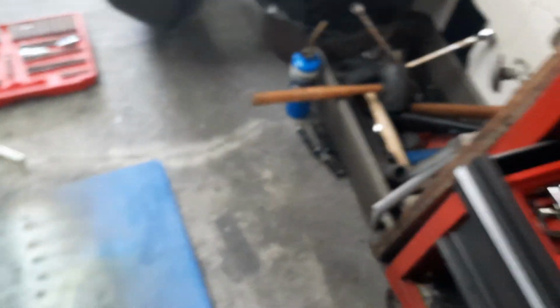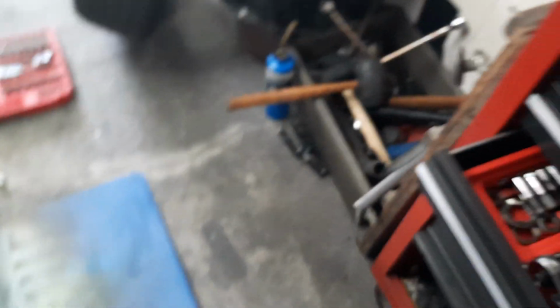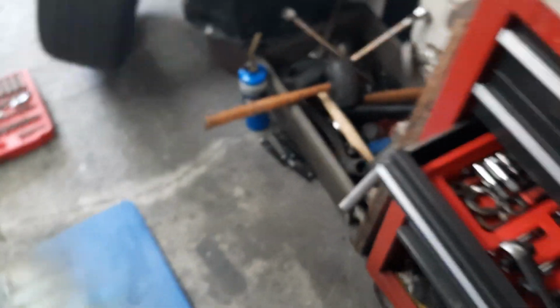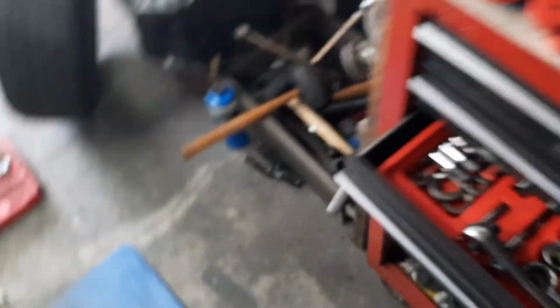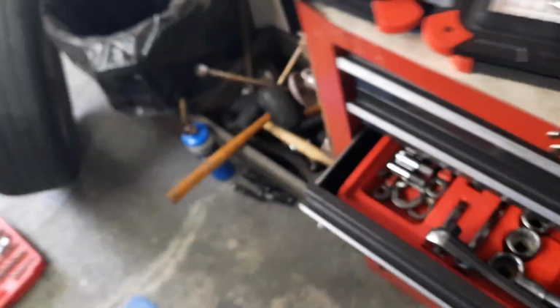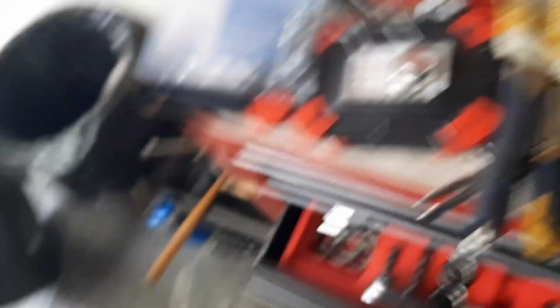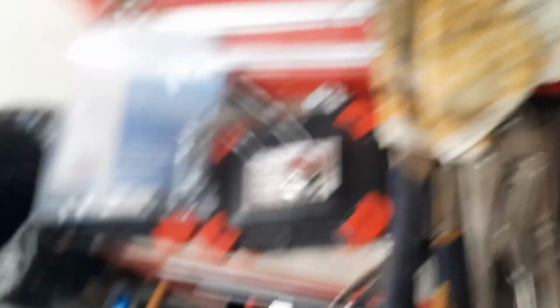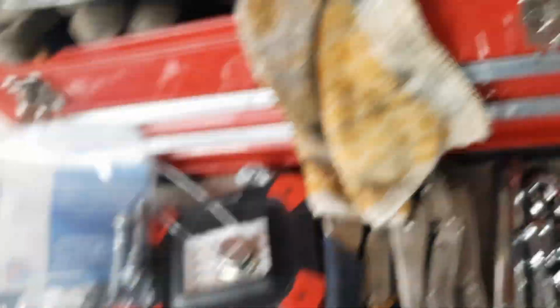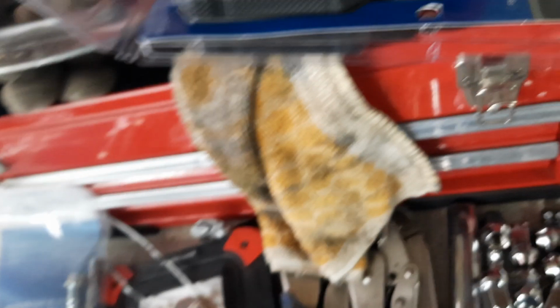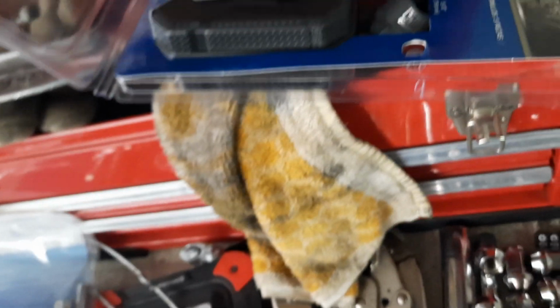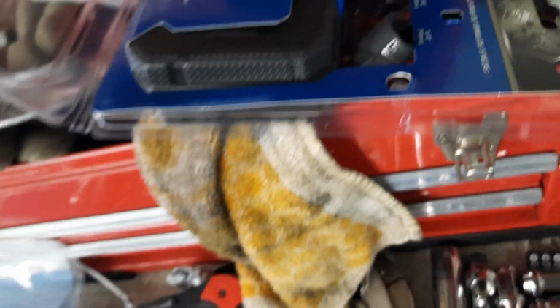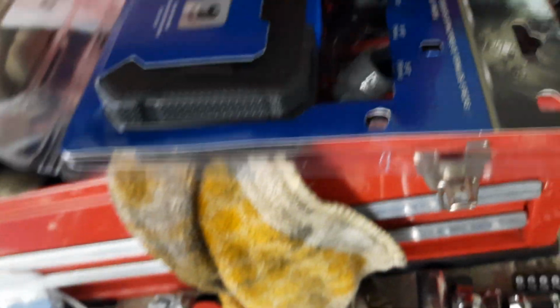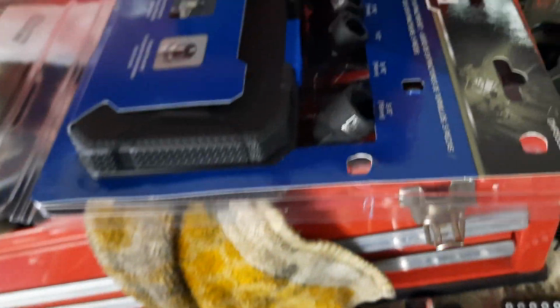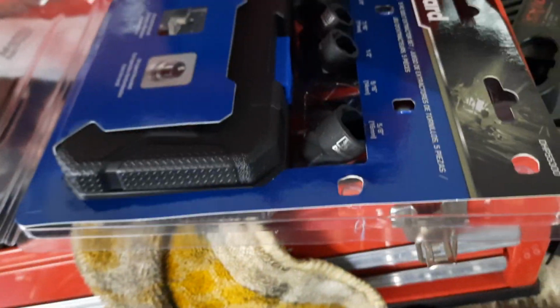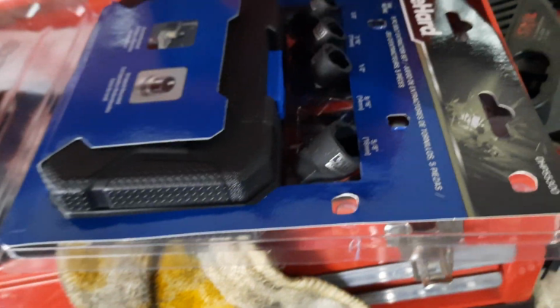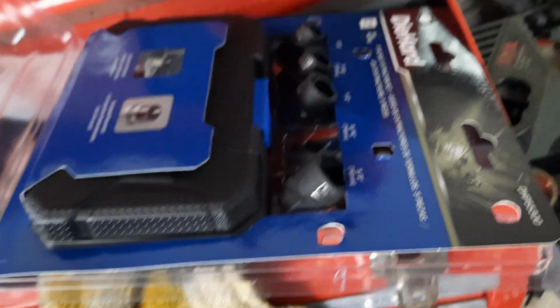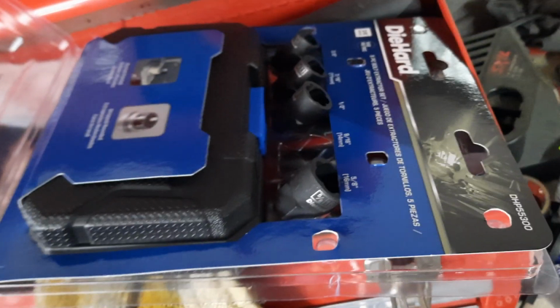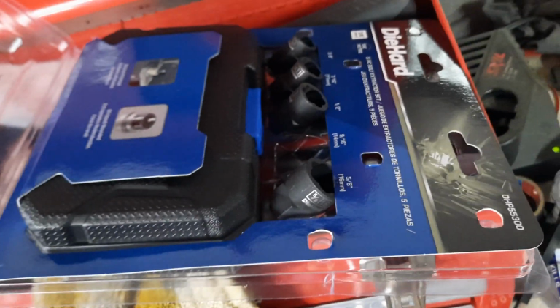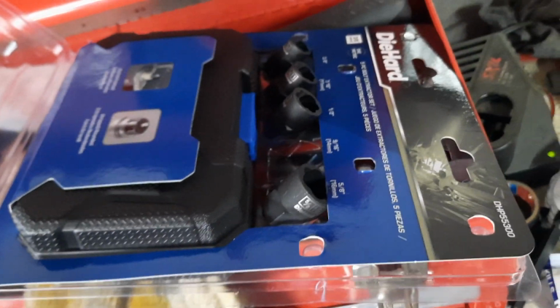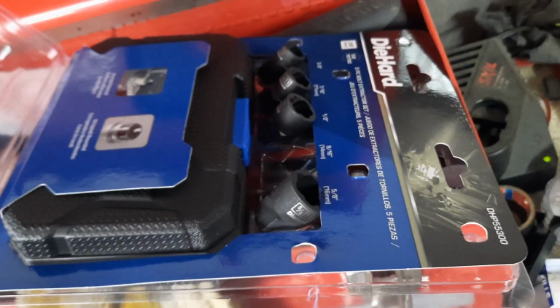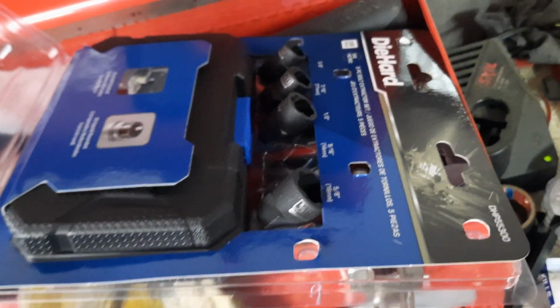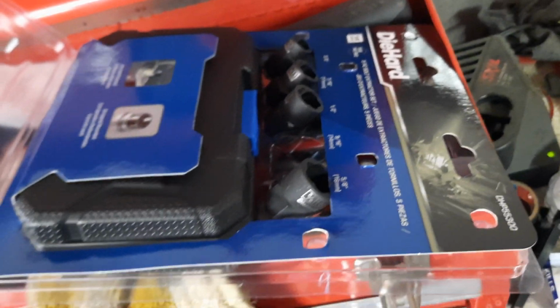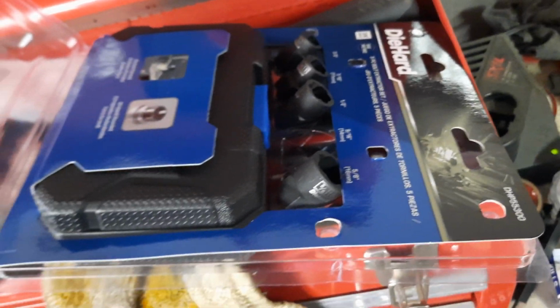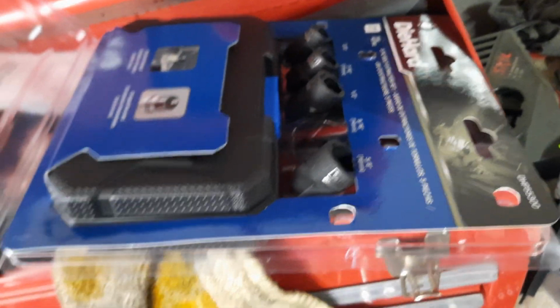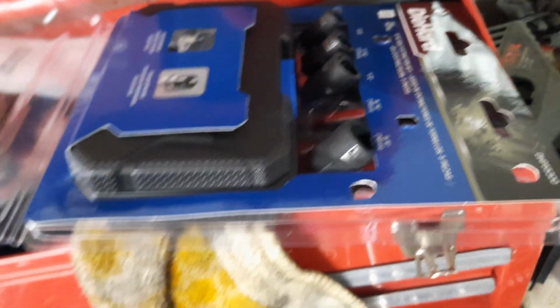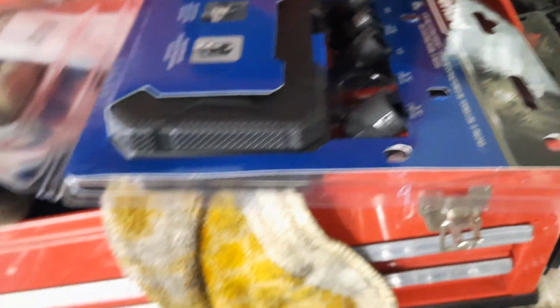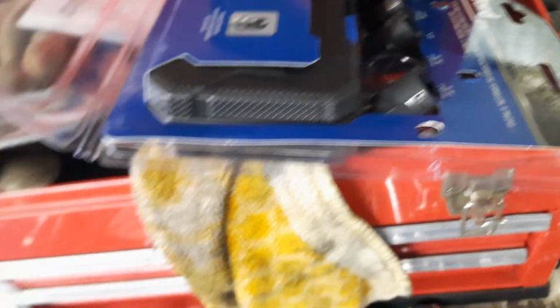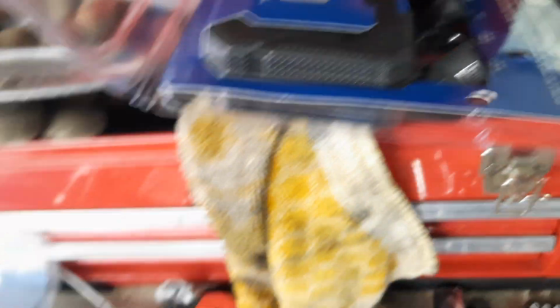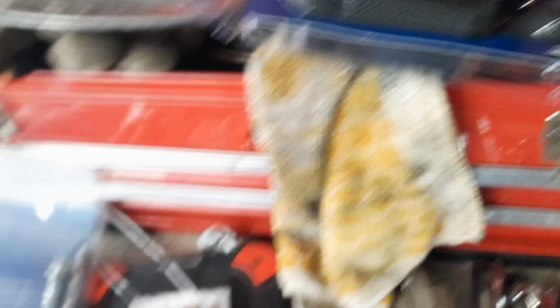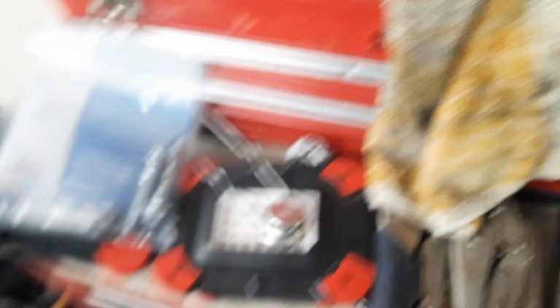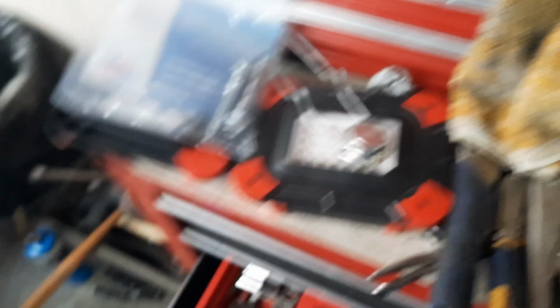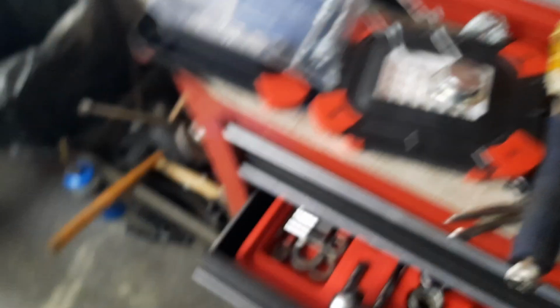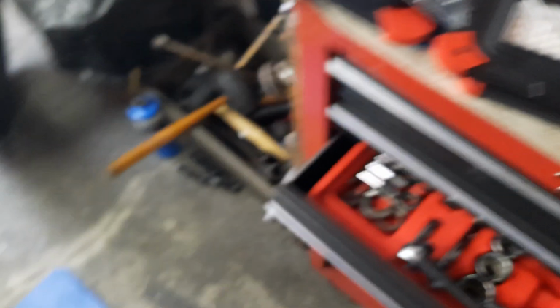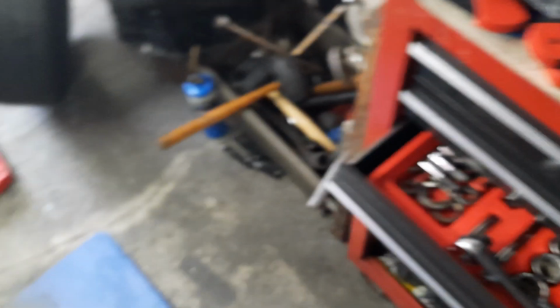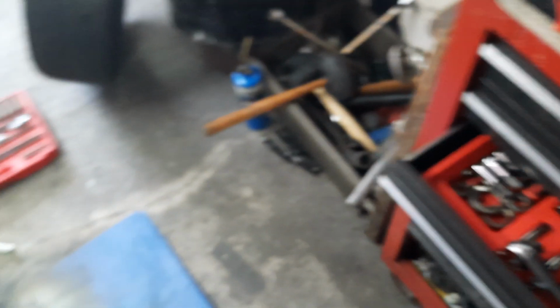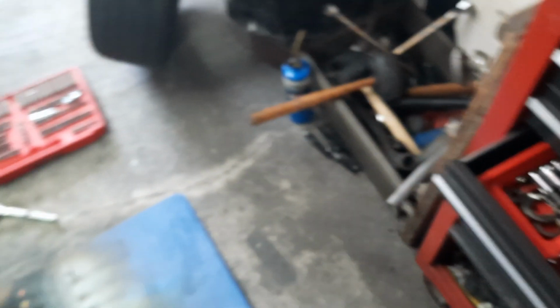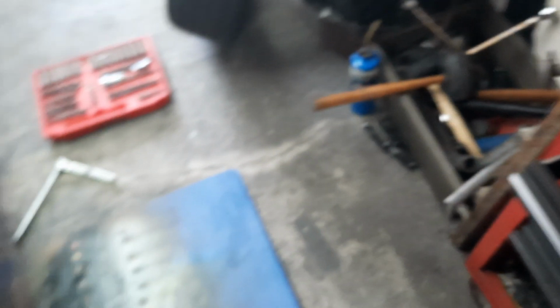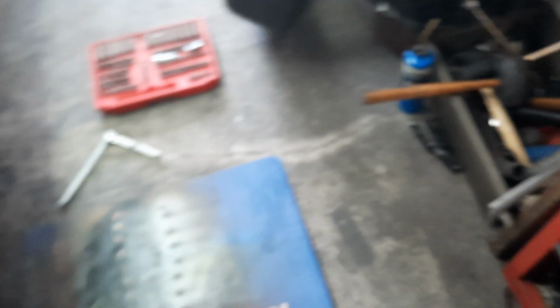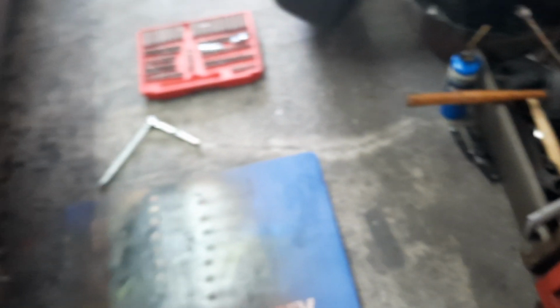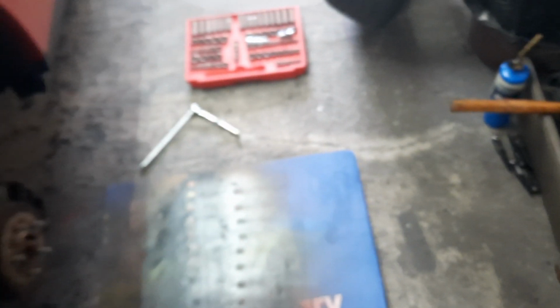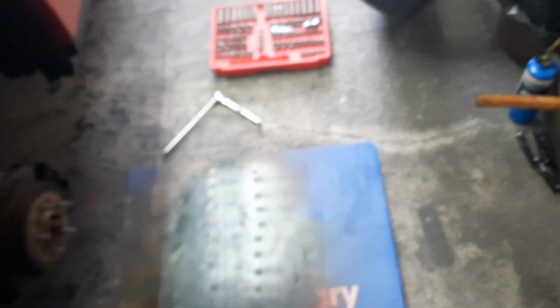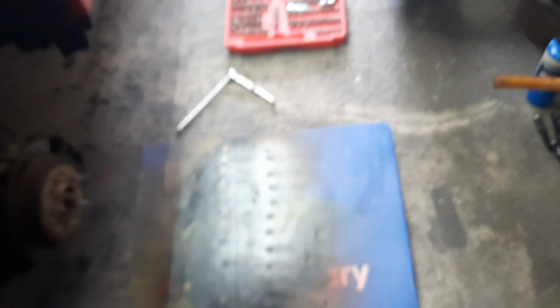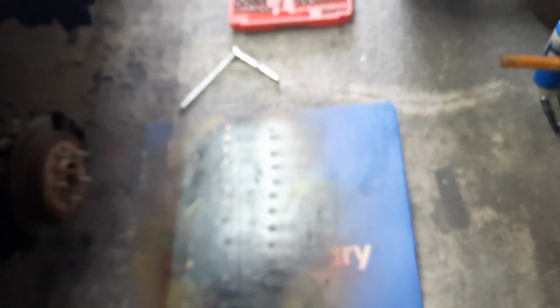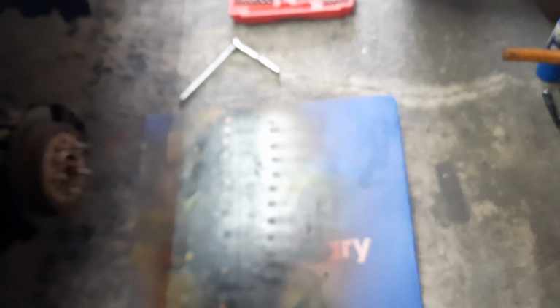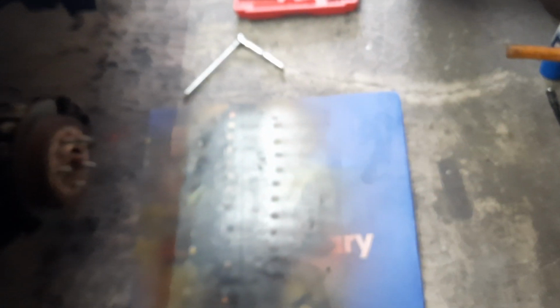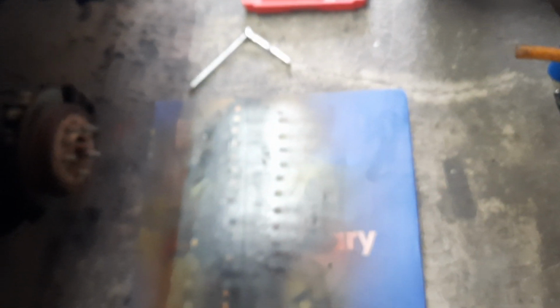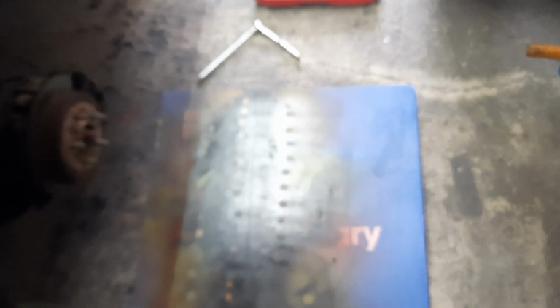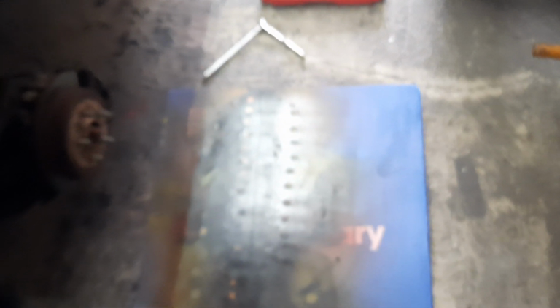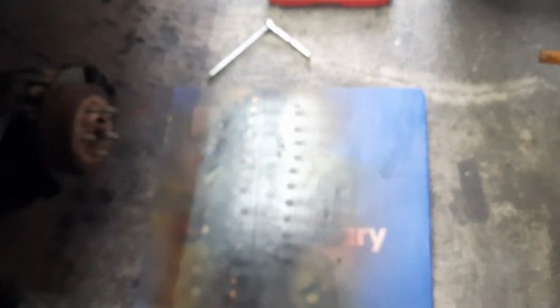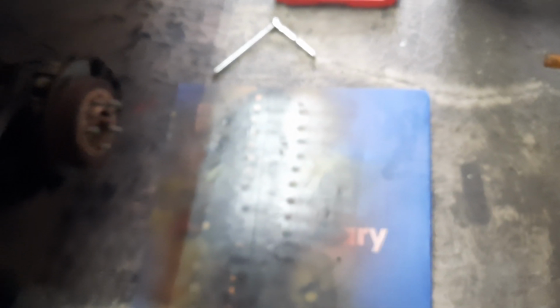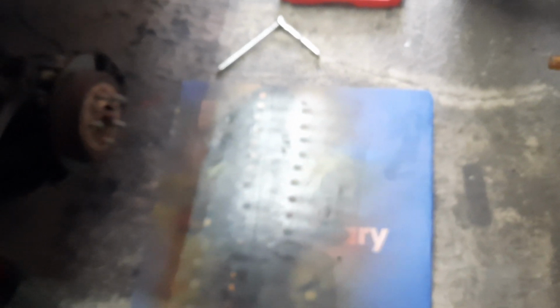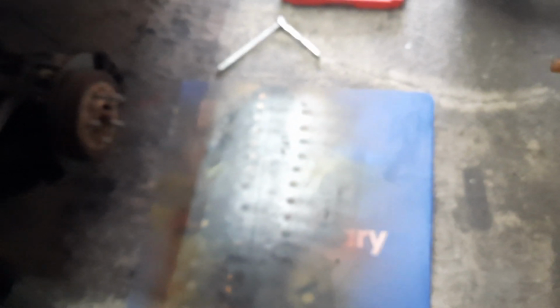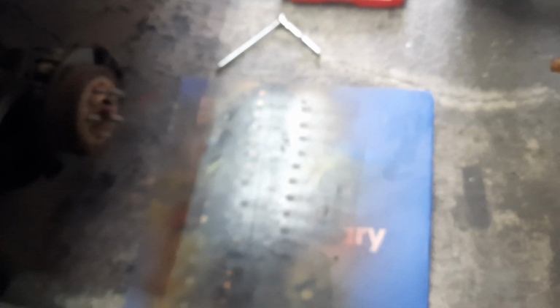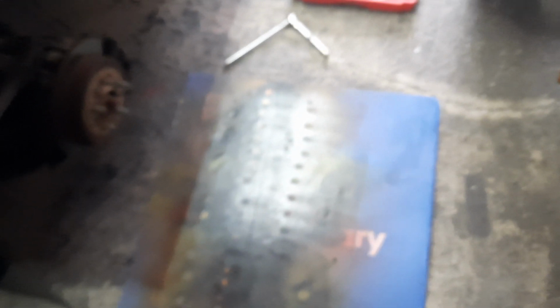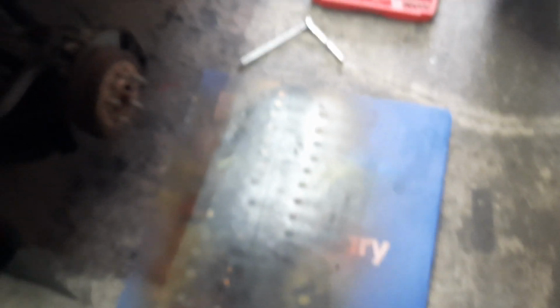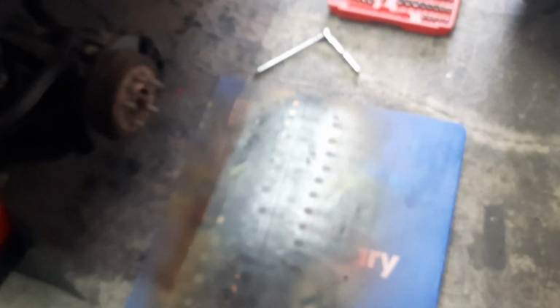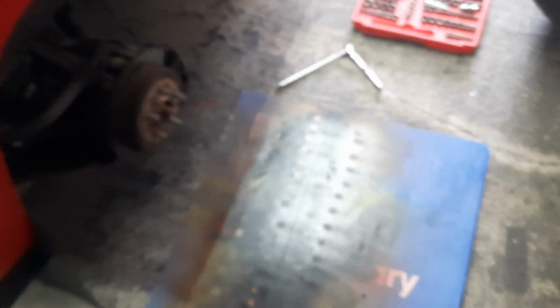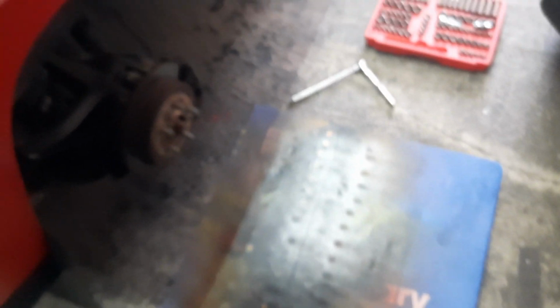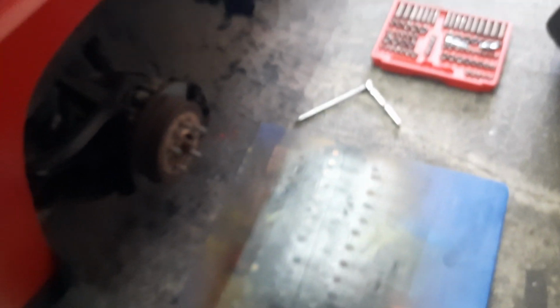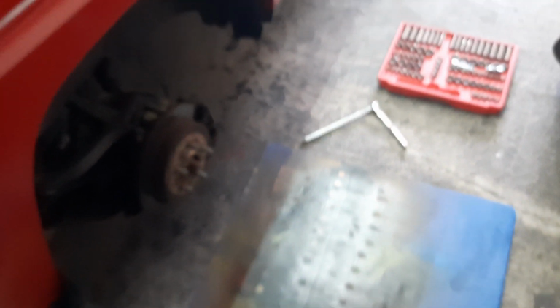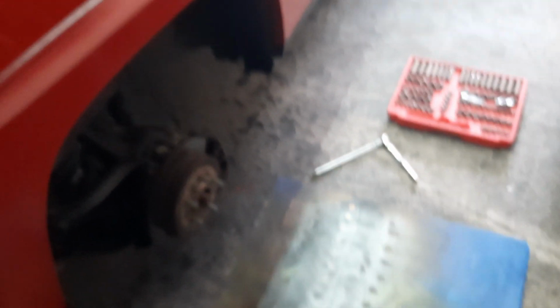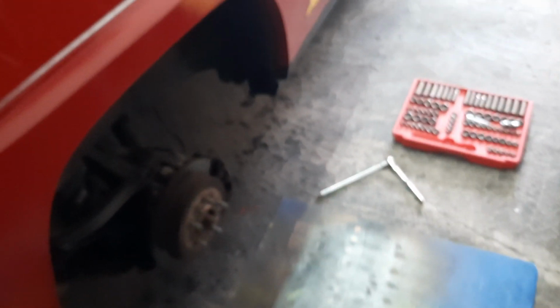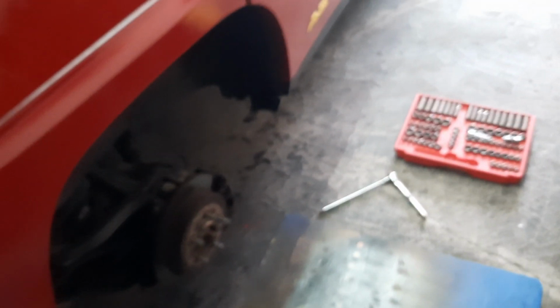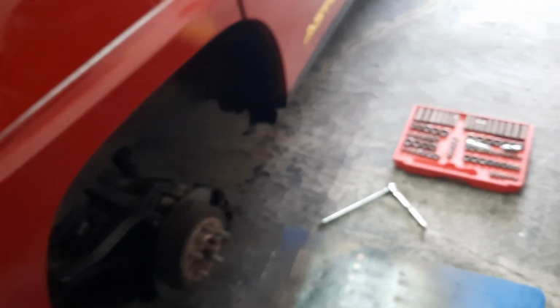It's $30 for this set. Alright, I'll film back when we get the caliper off.